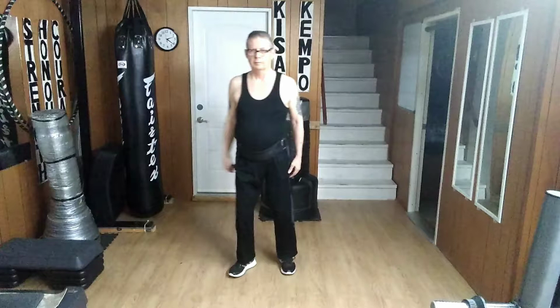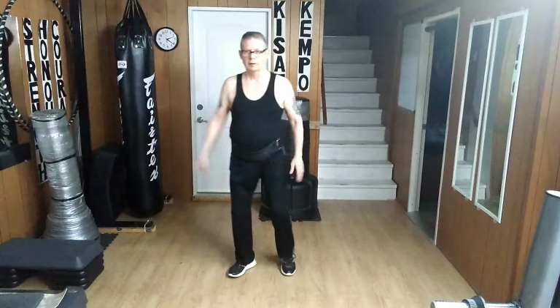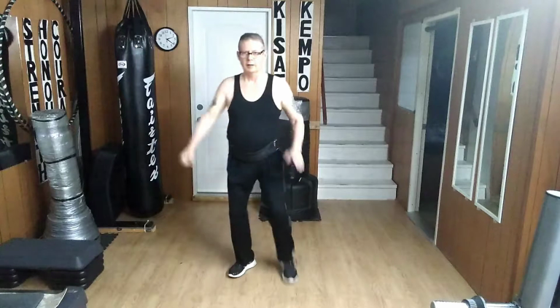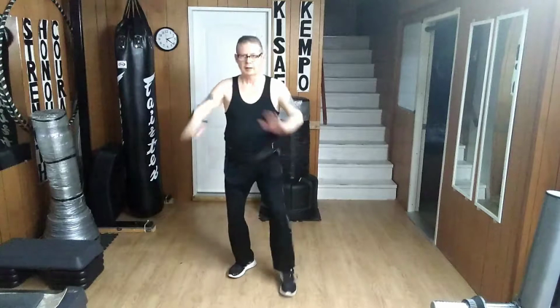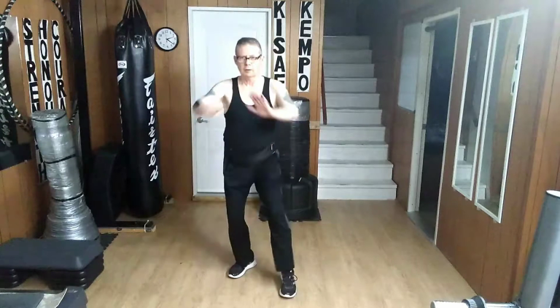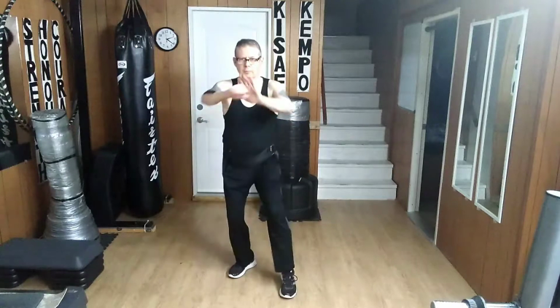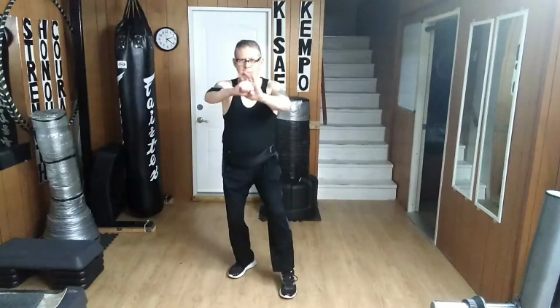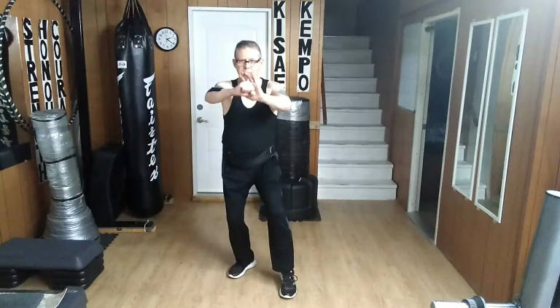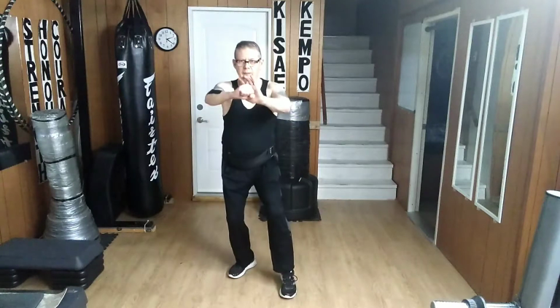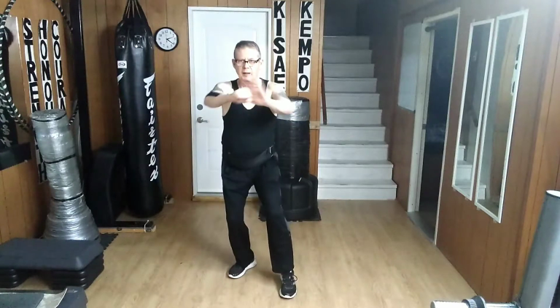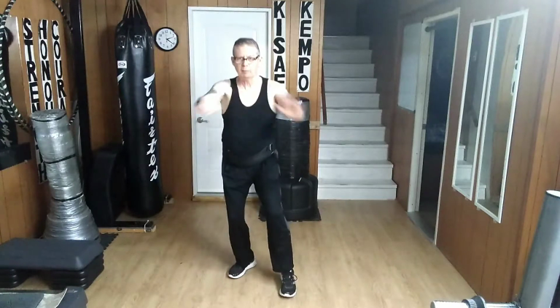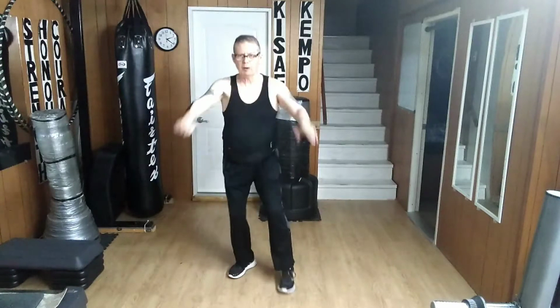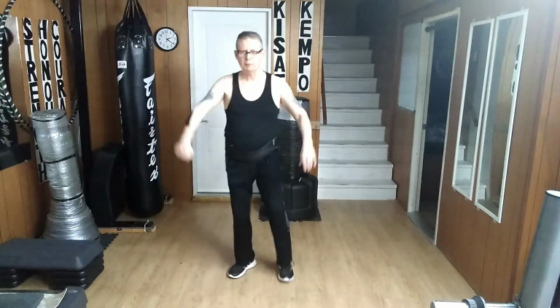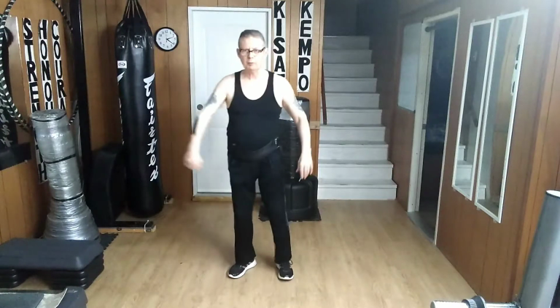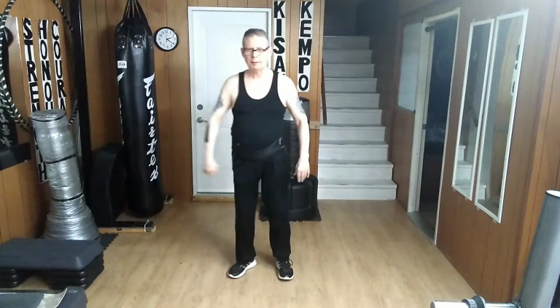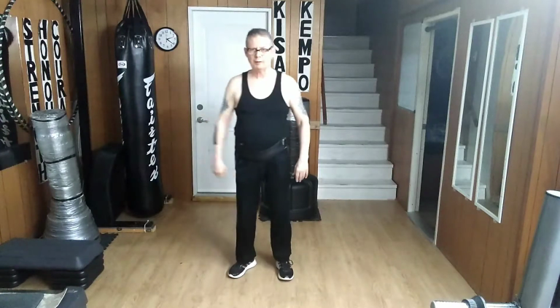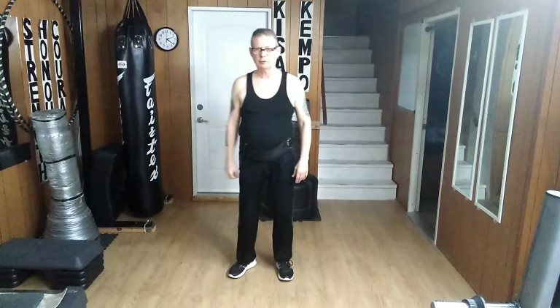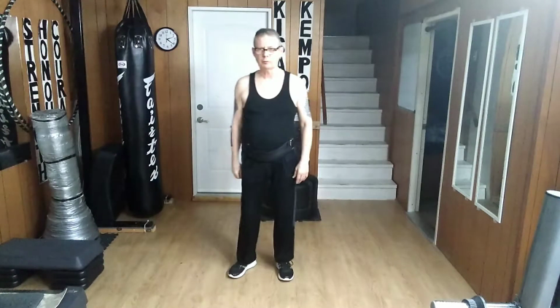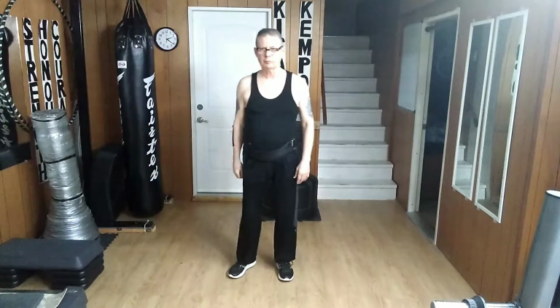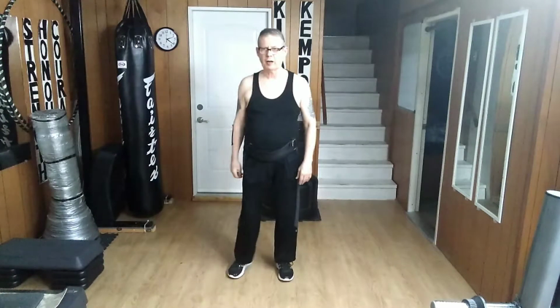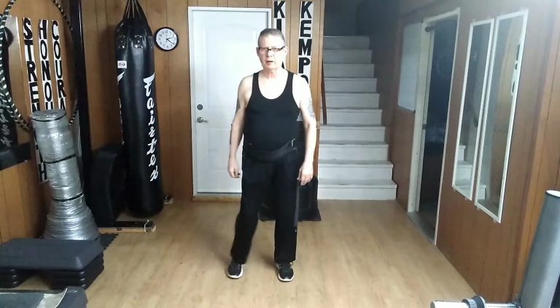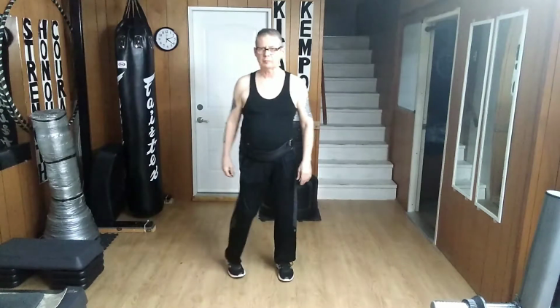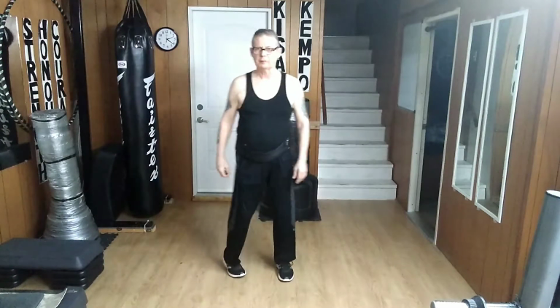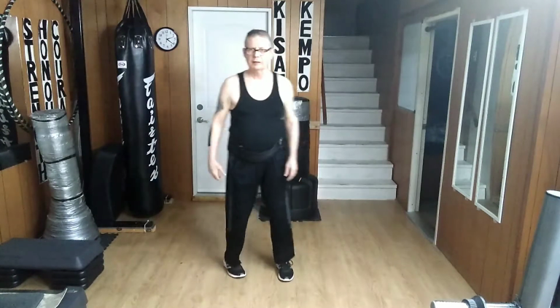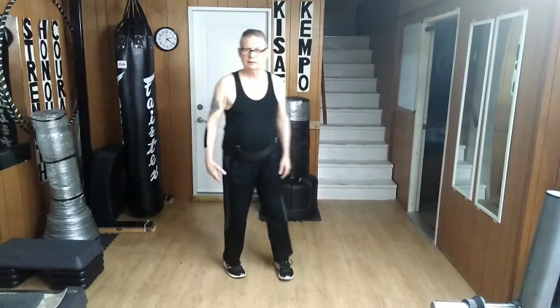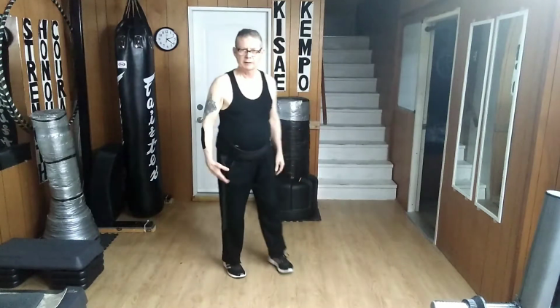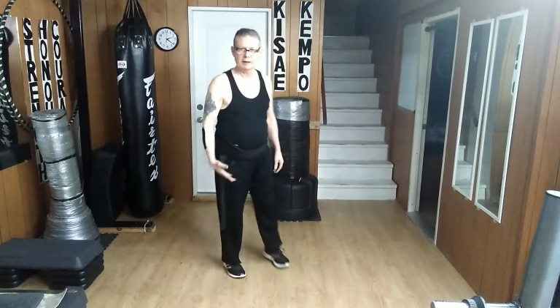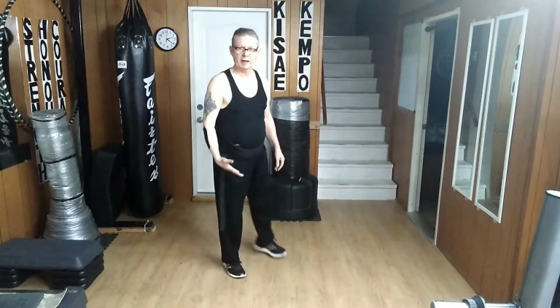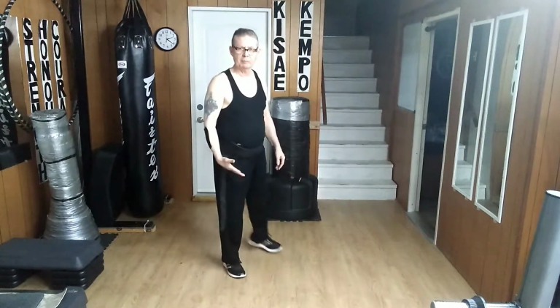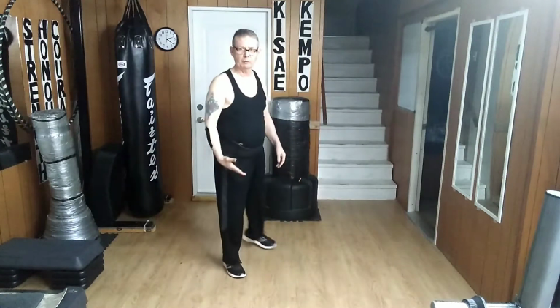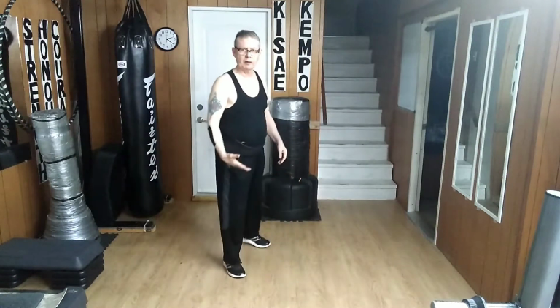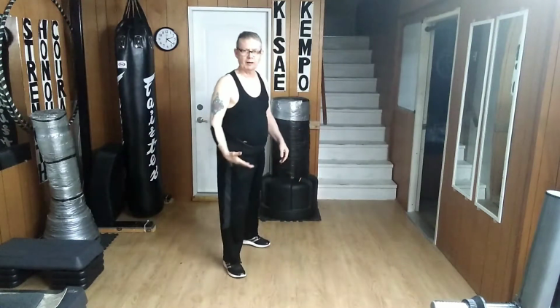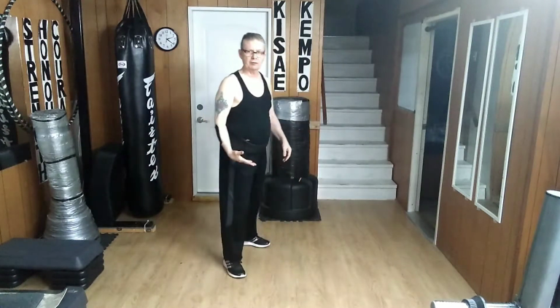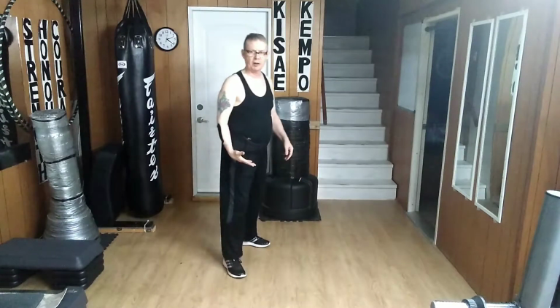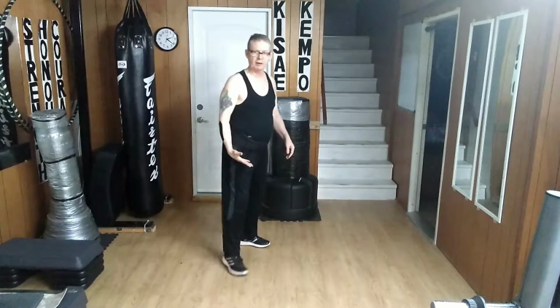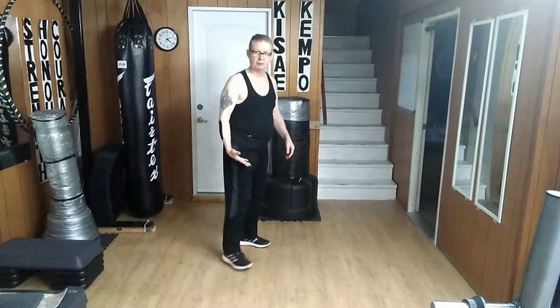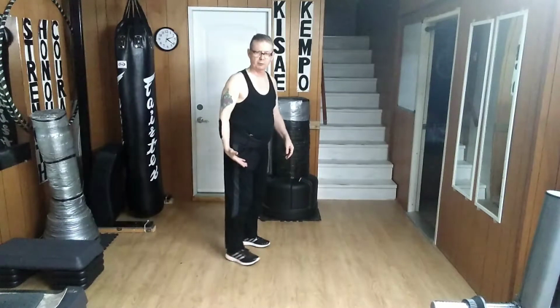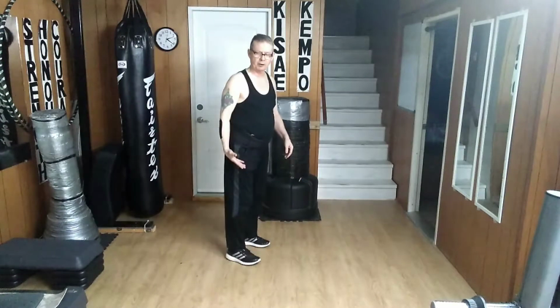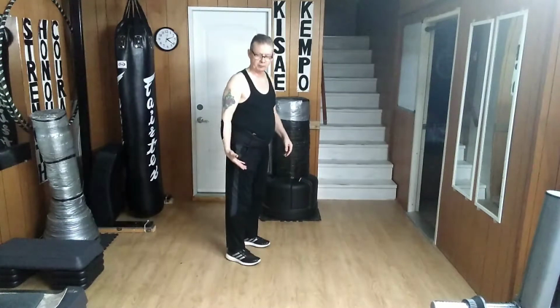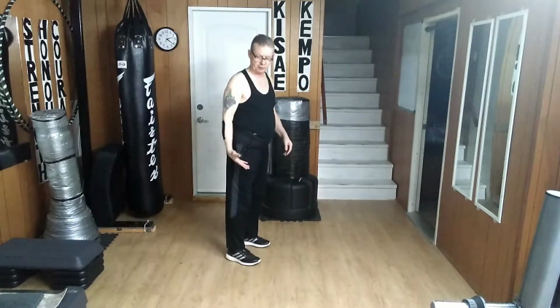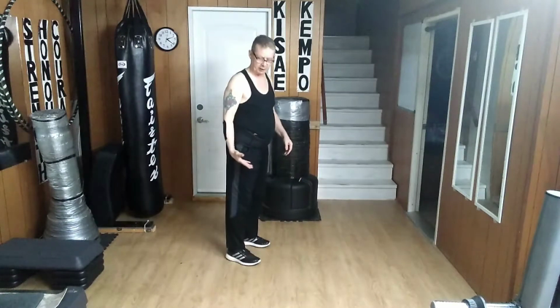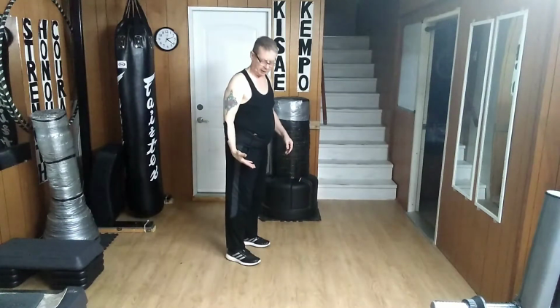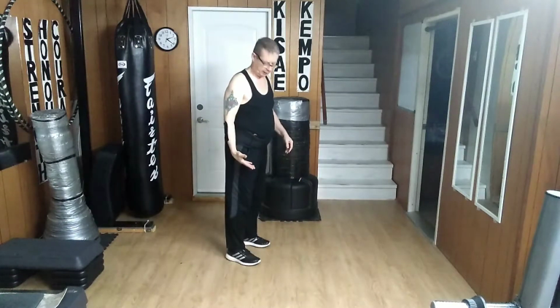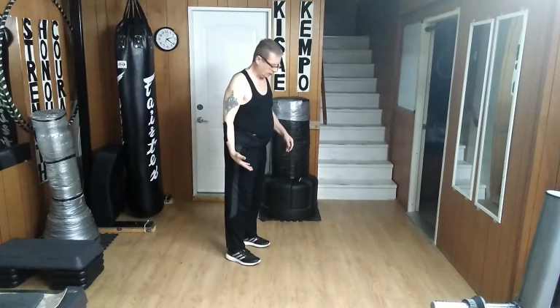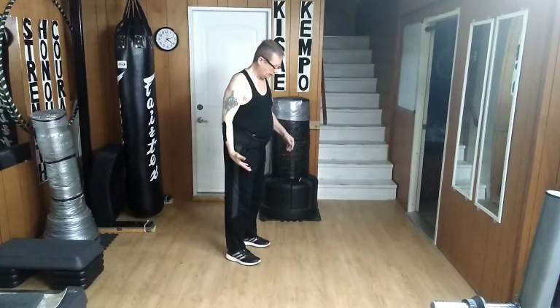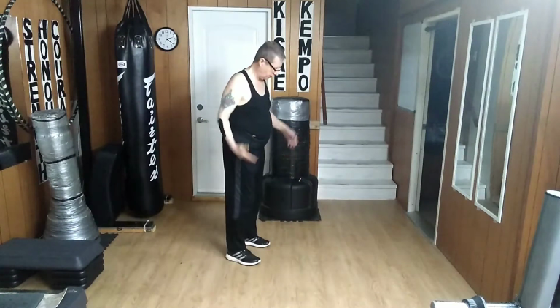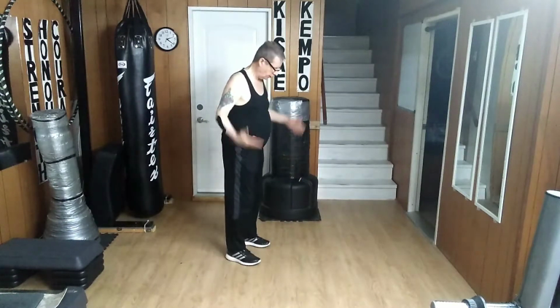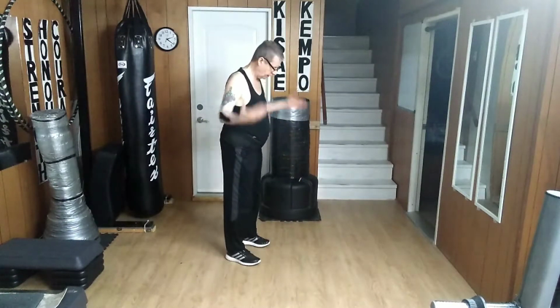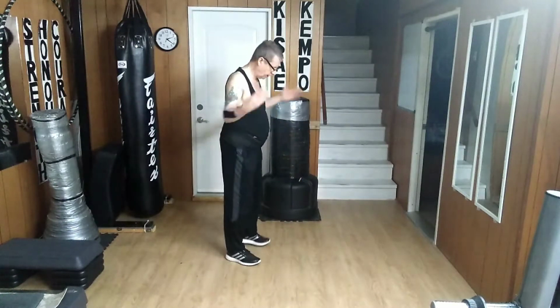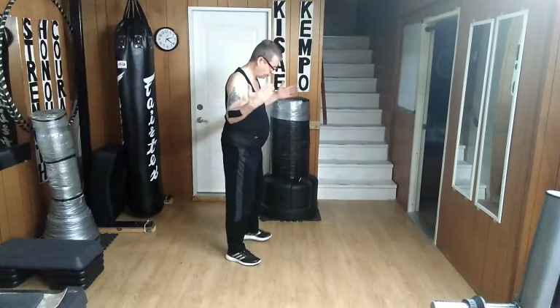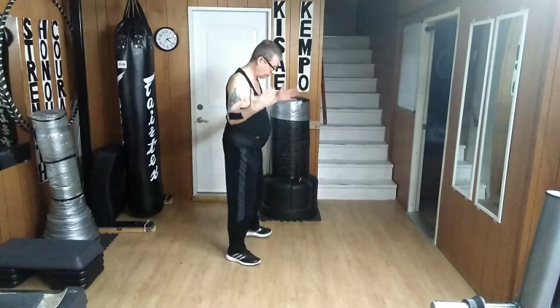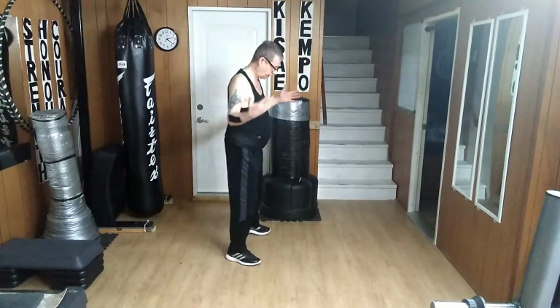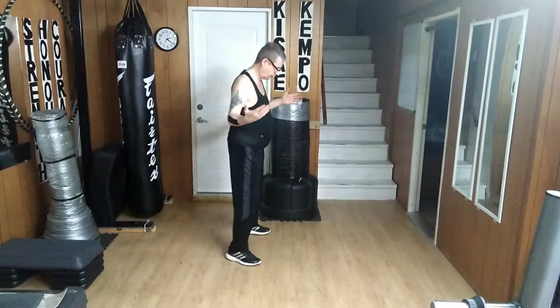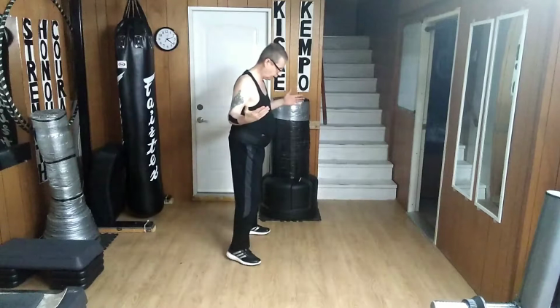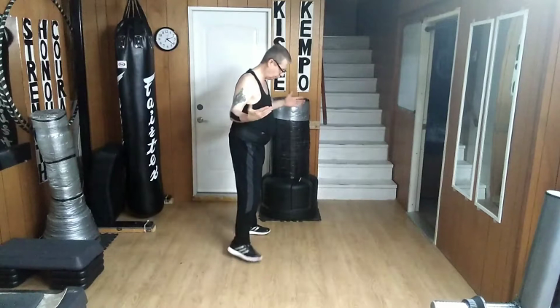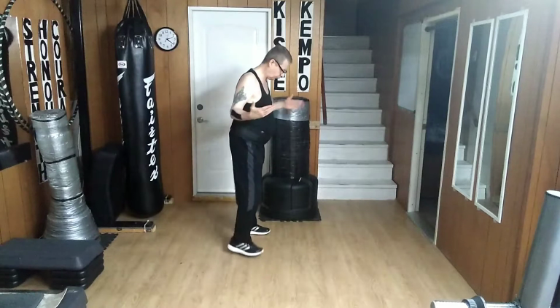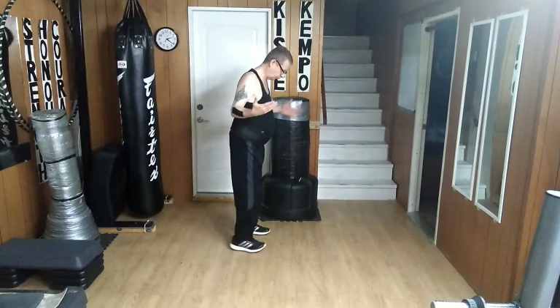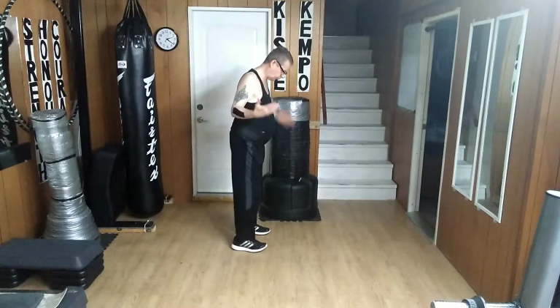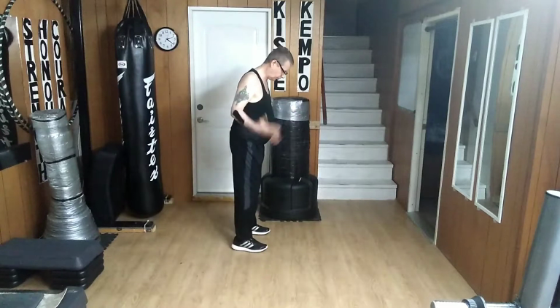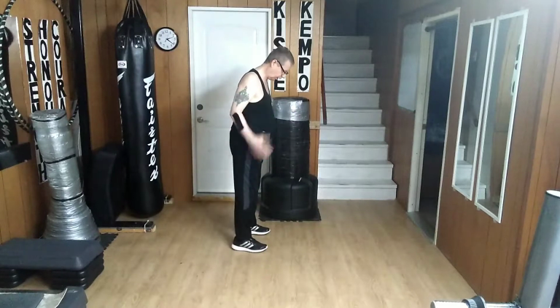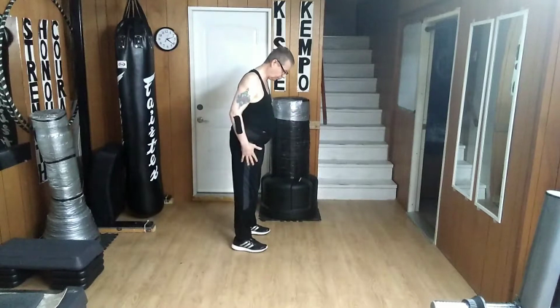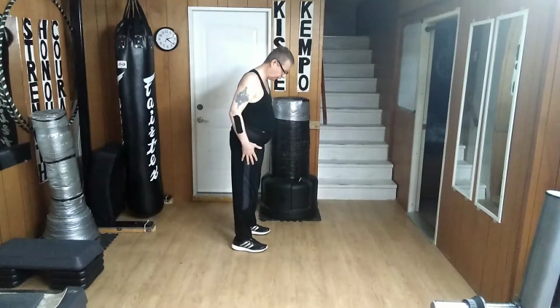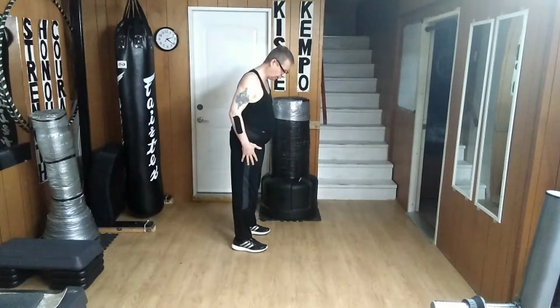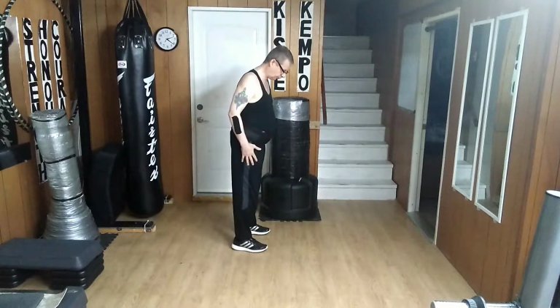Hello and welcome to my YouTube channel. Today I'm doing a side thrust kick. The kick comes from sideways.